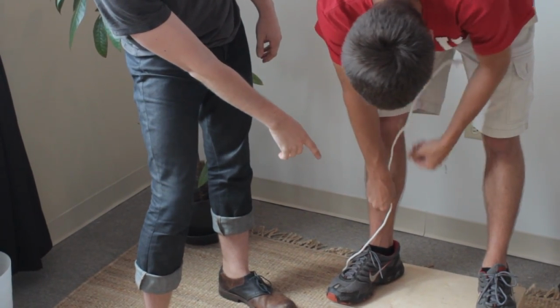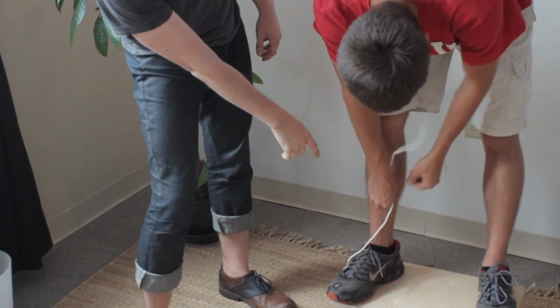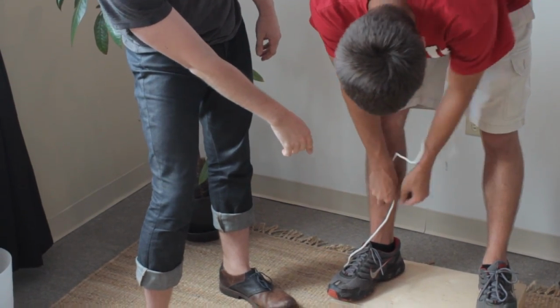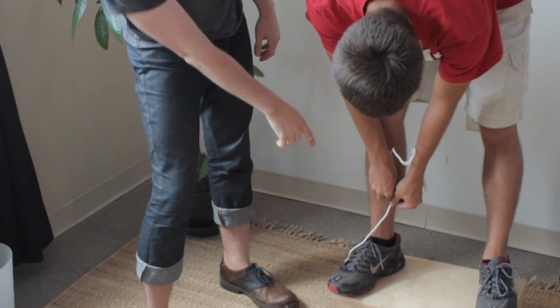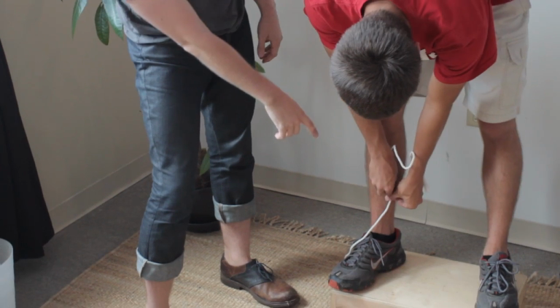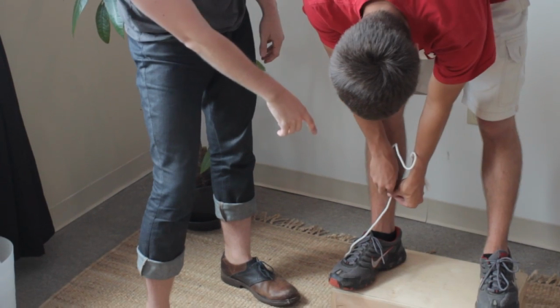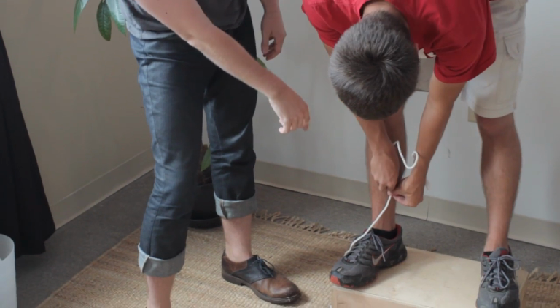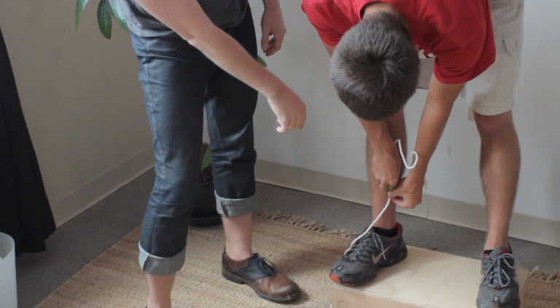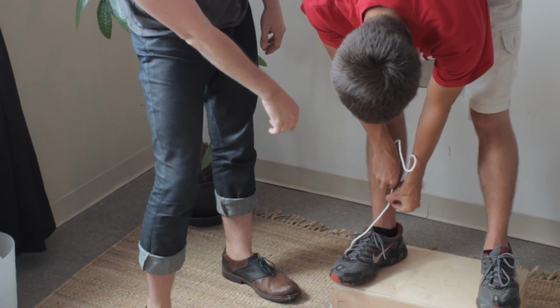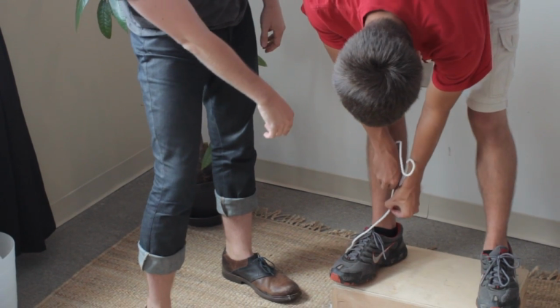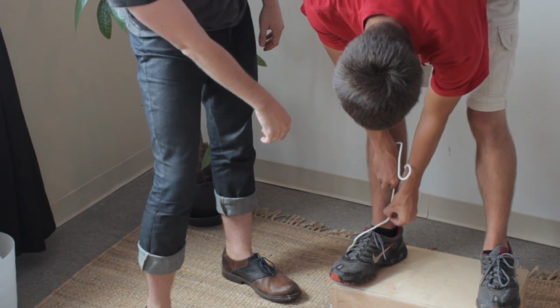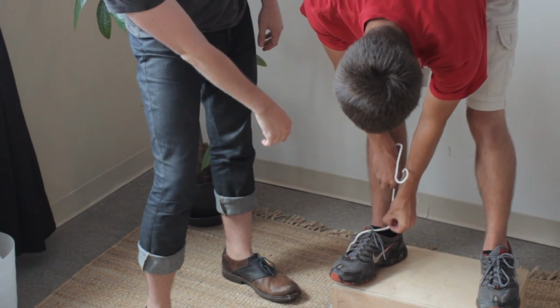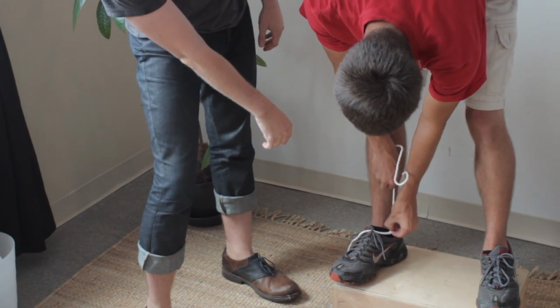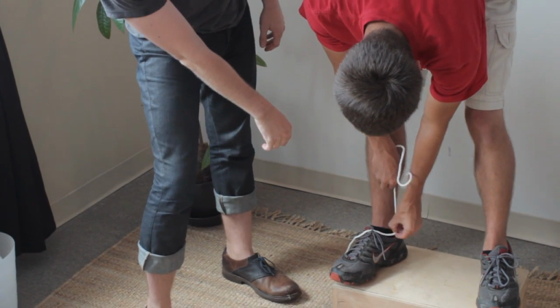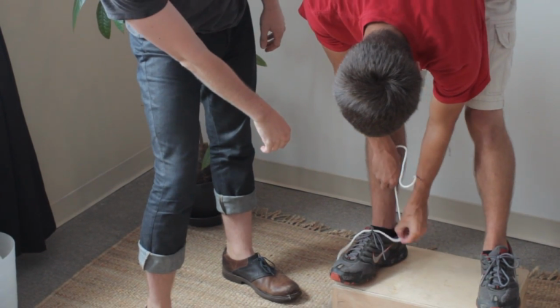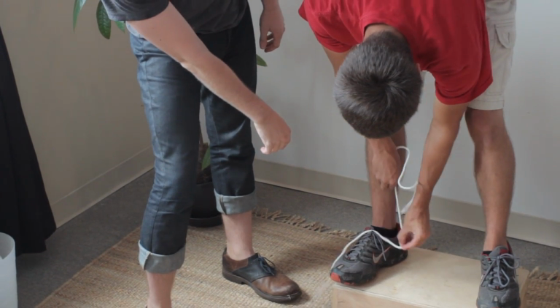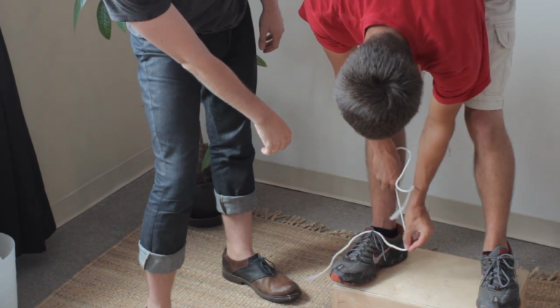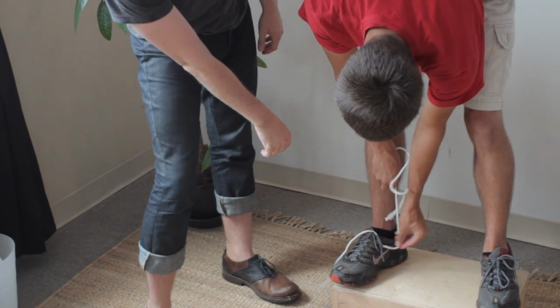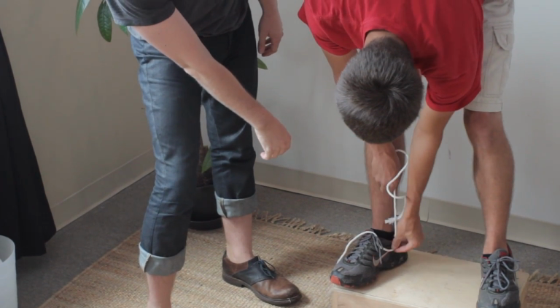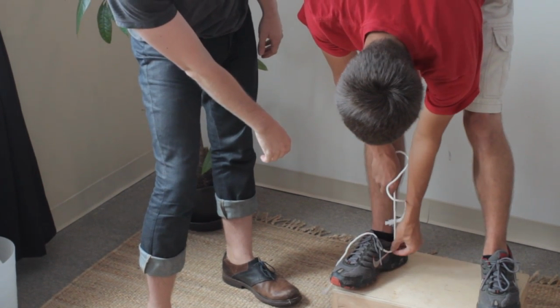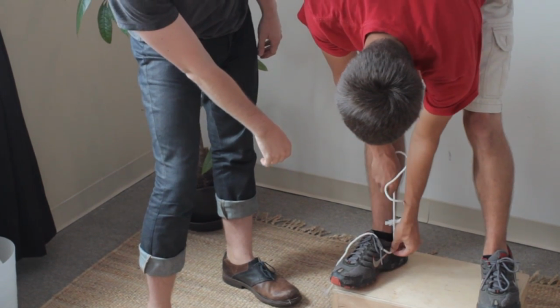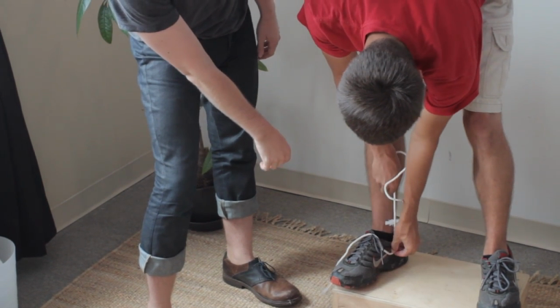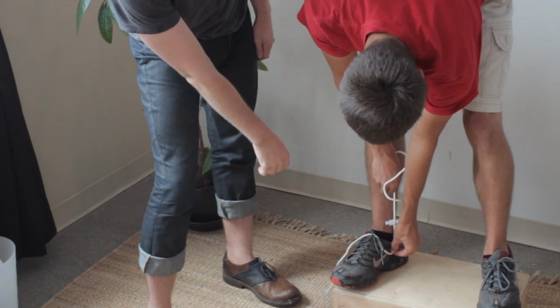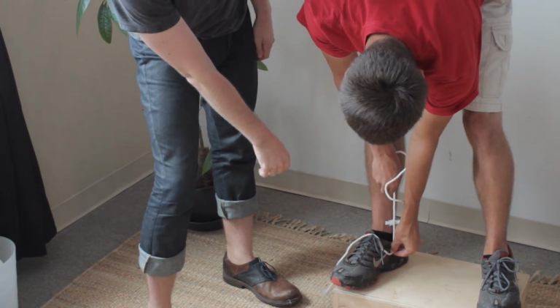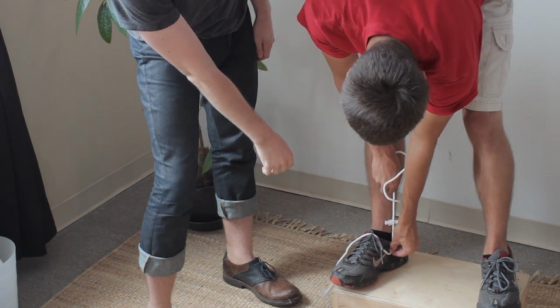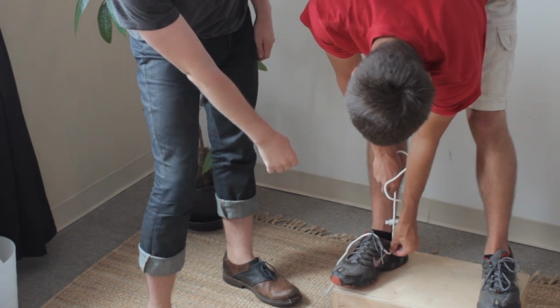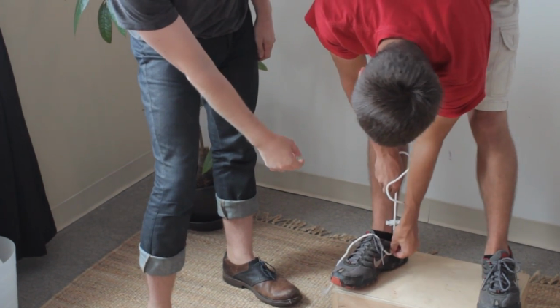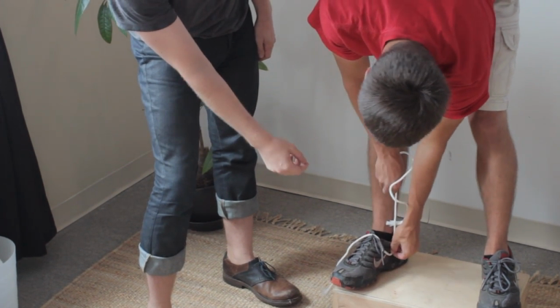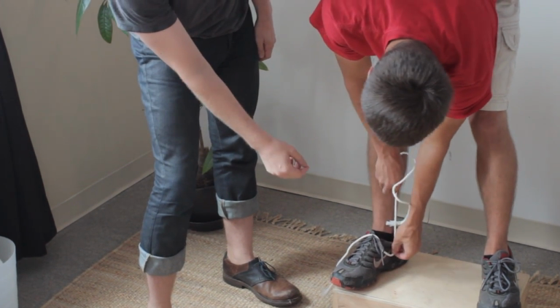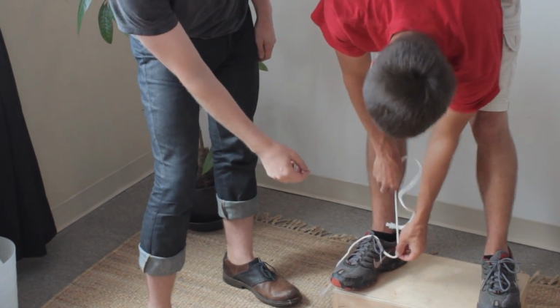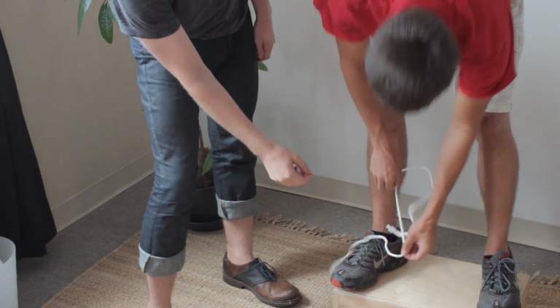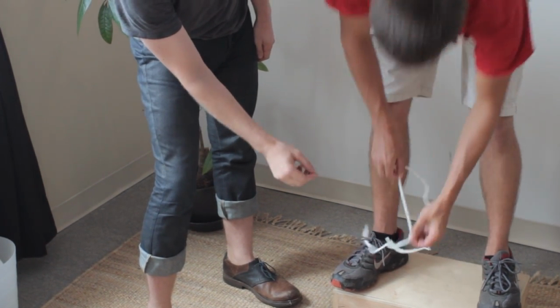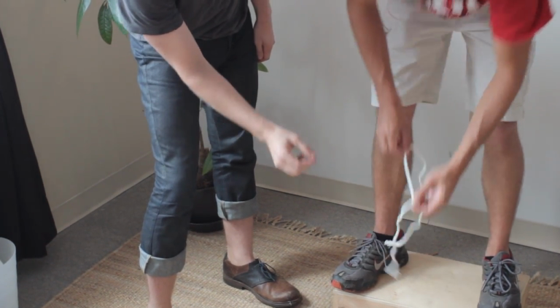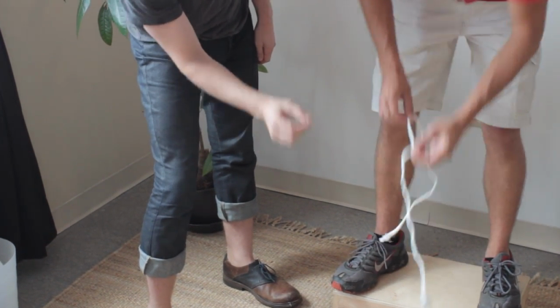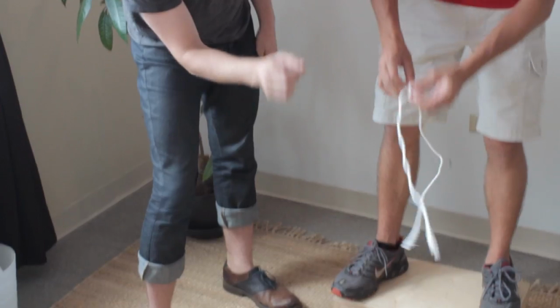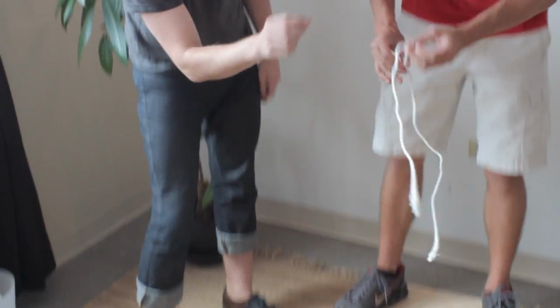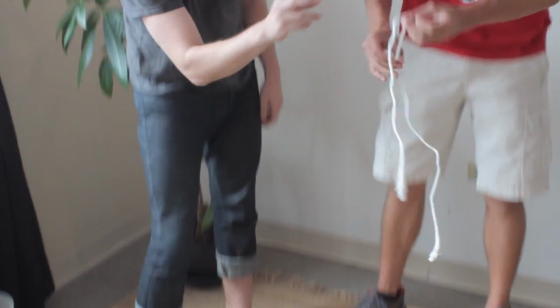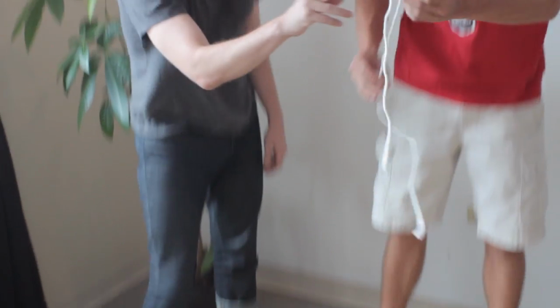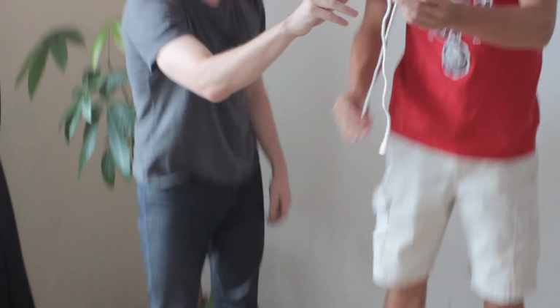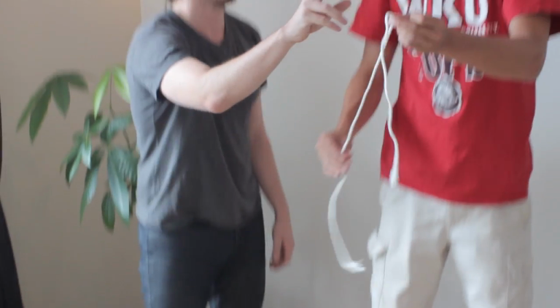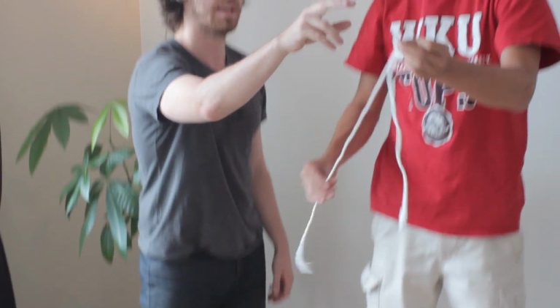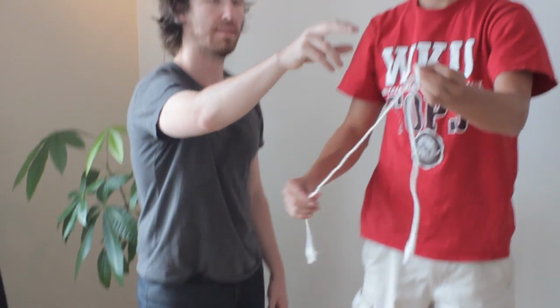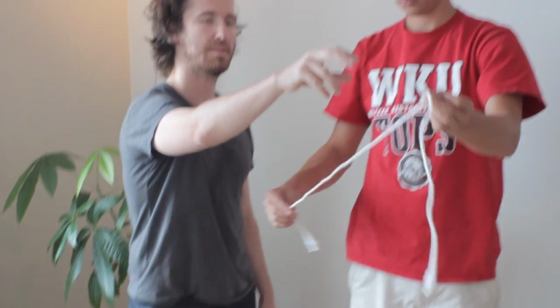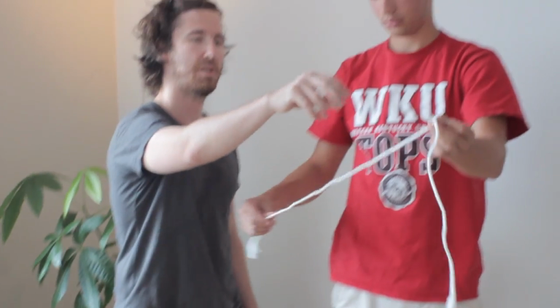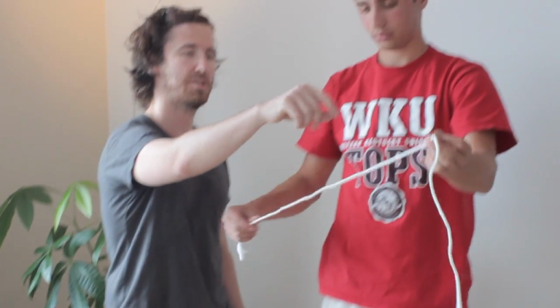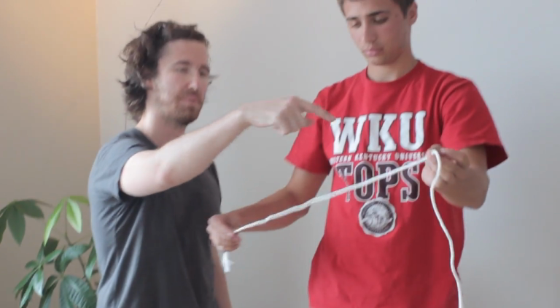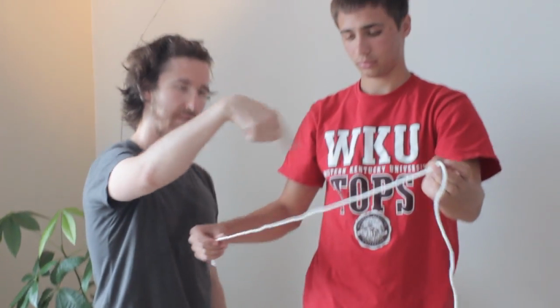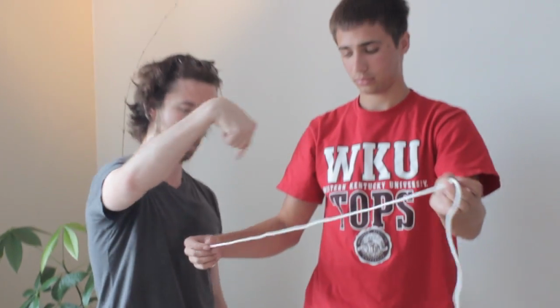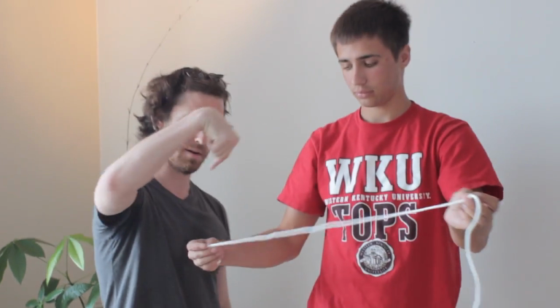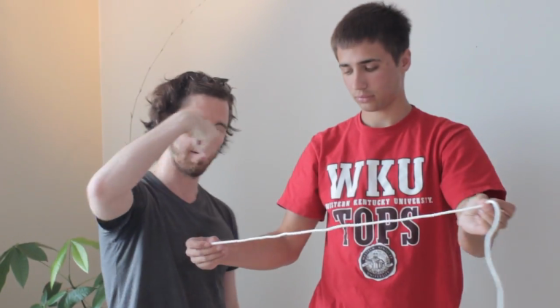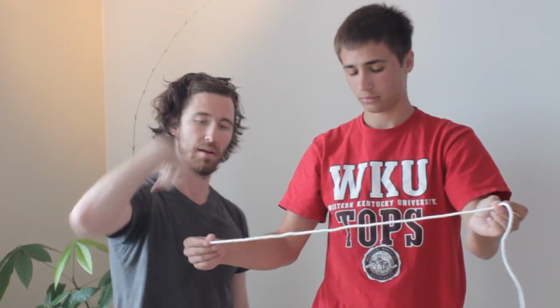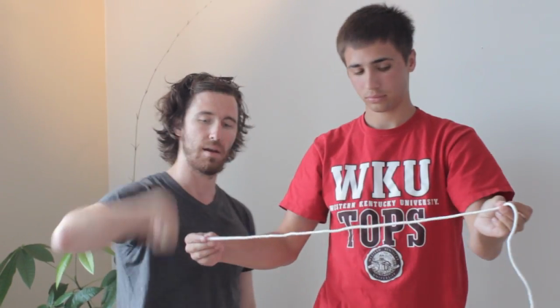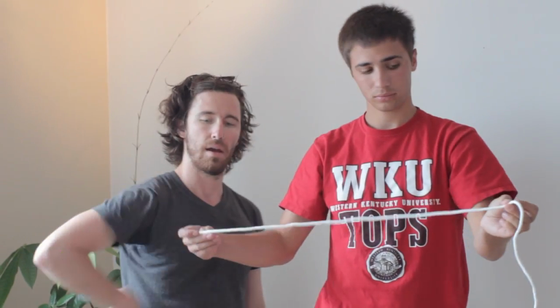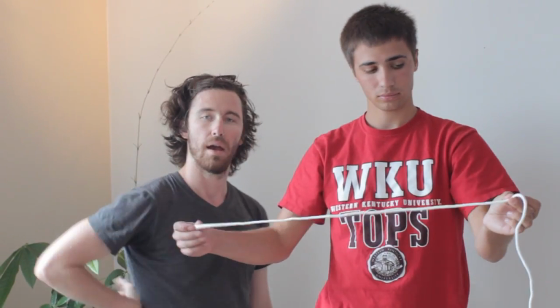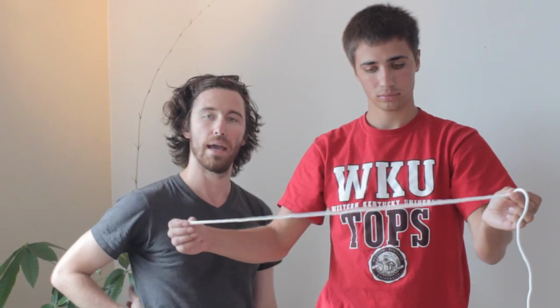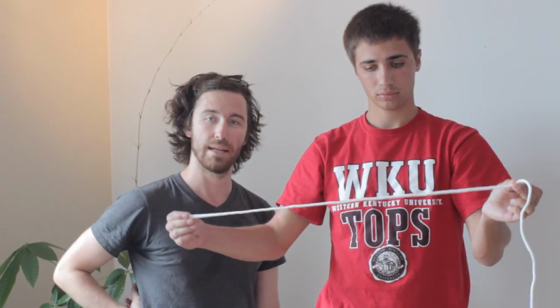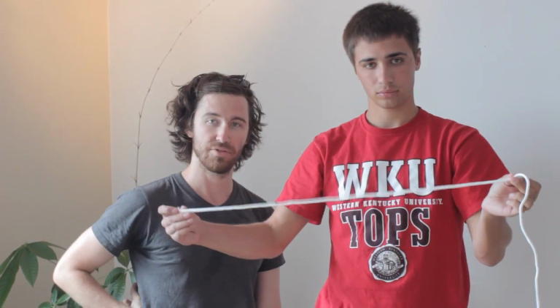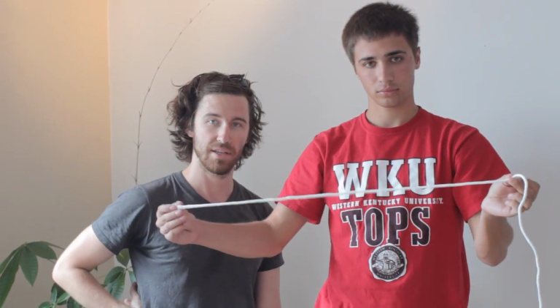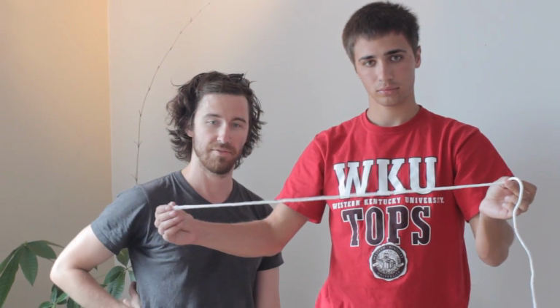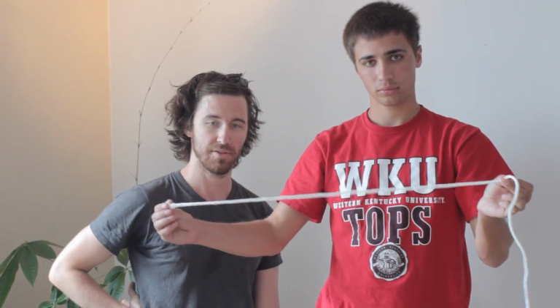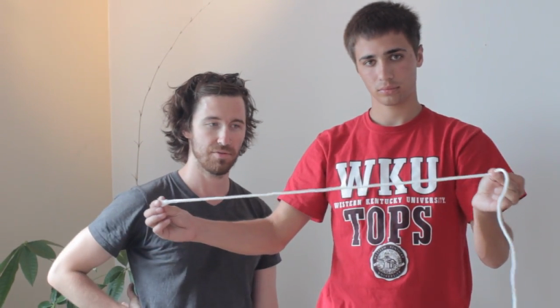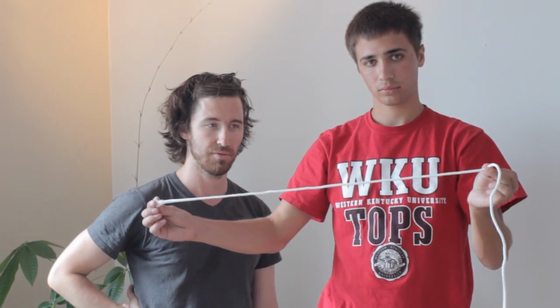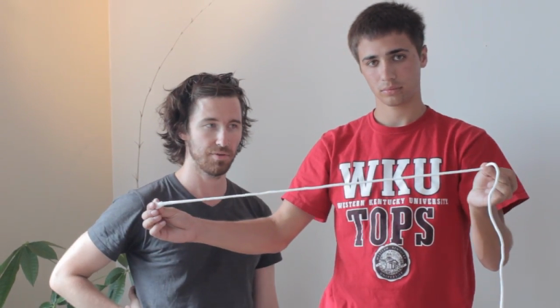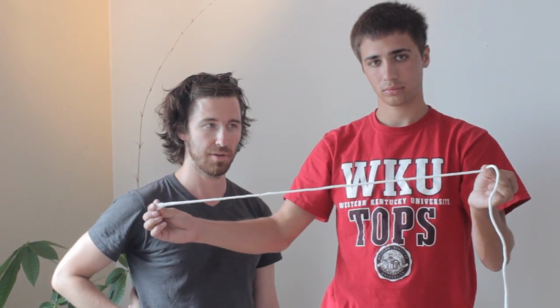Walk it down to right below the ankle, and then just take this measurement there and transfer it to a ruler.